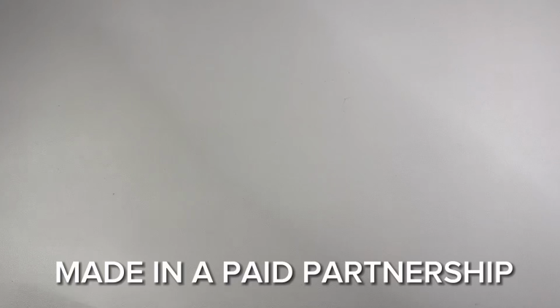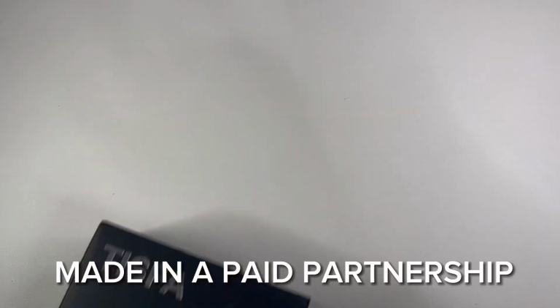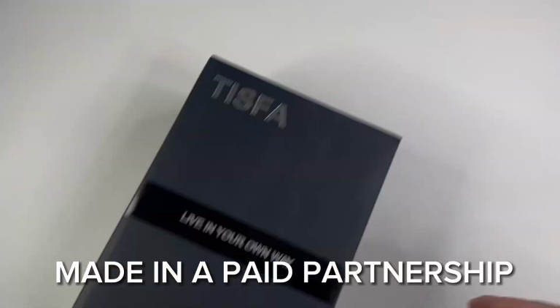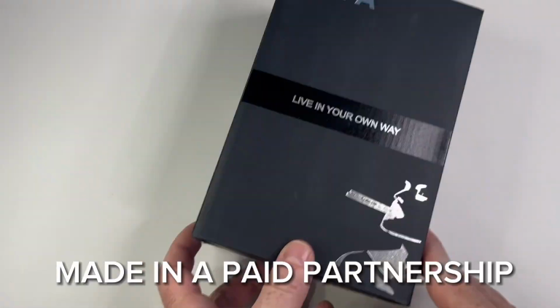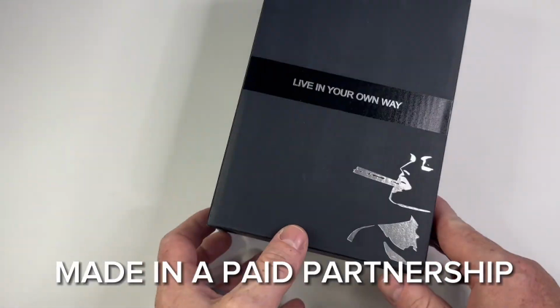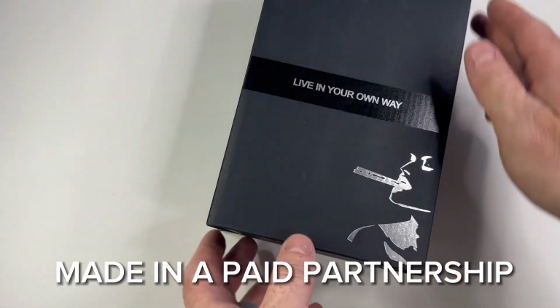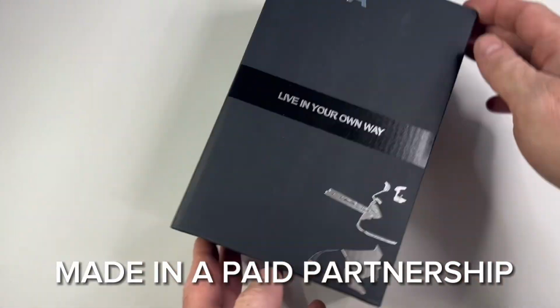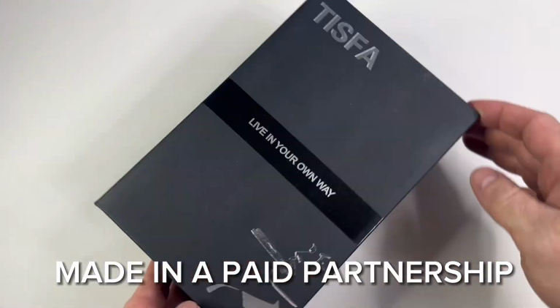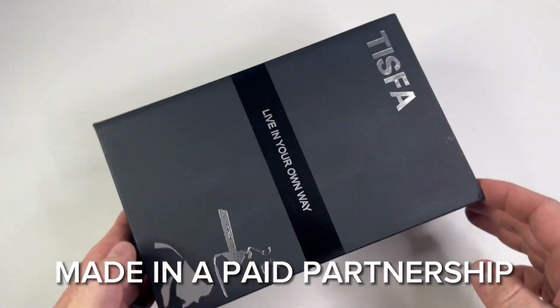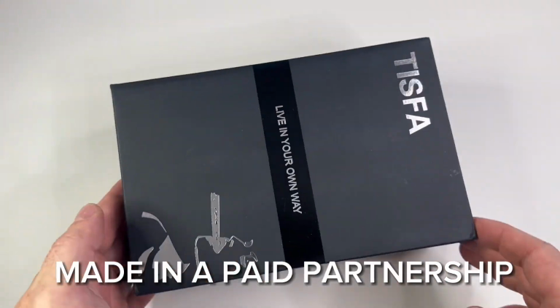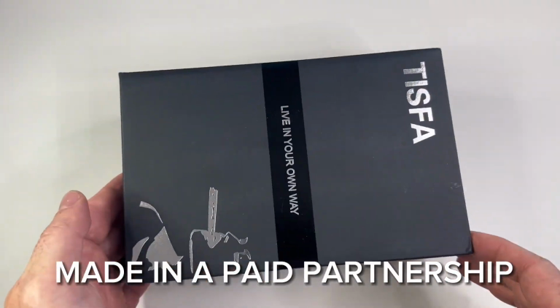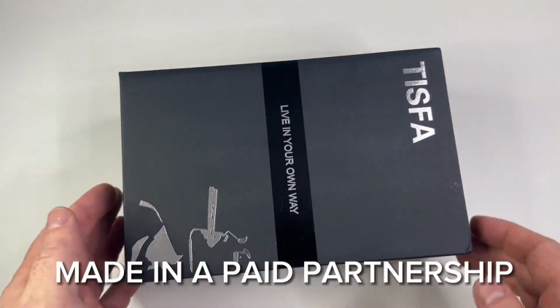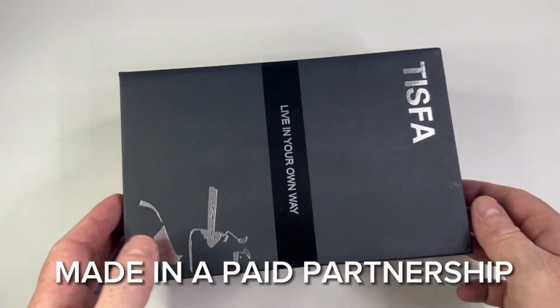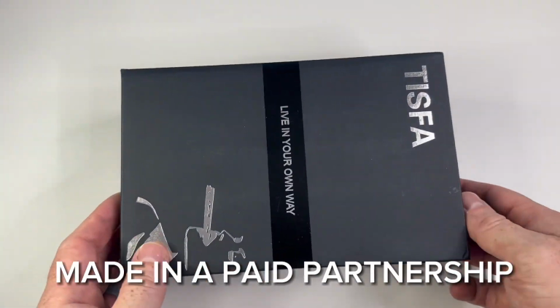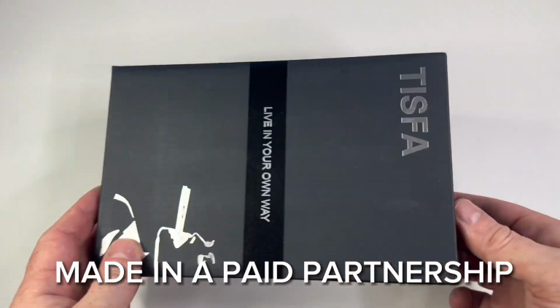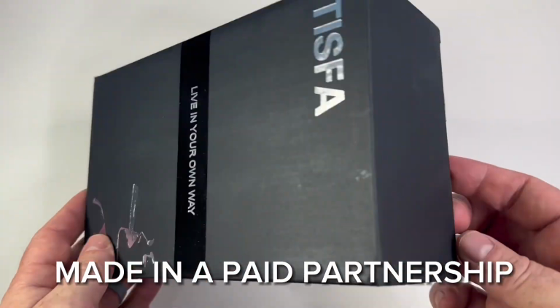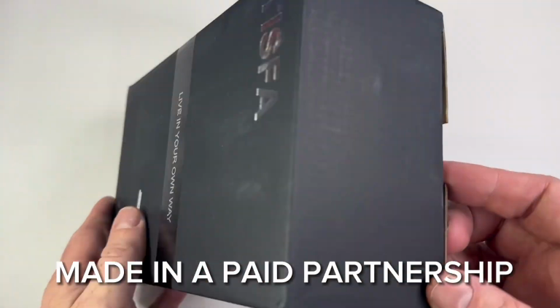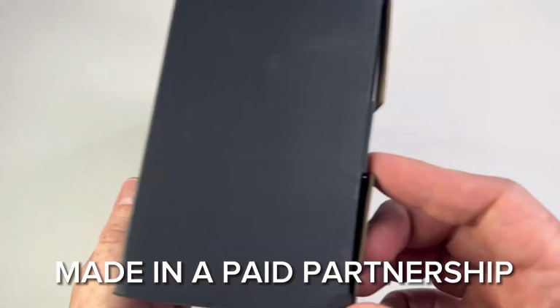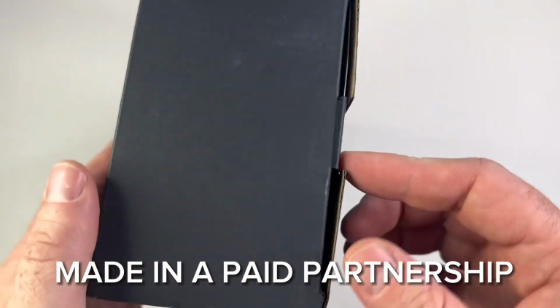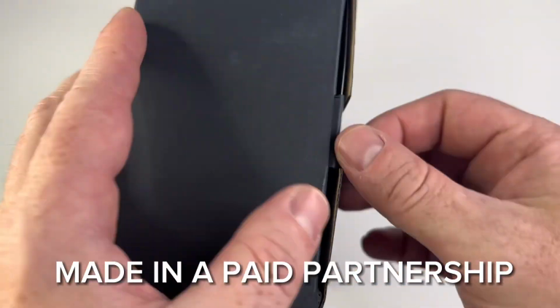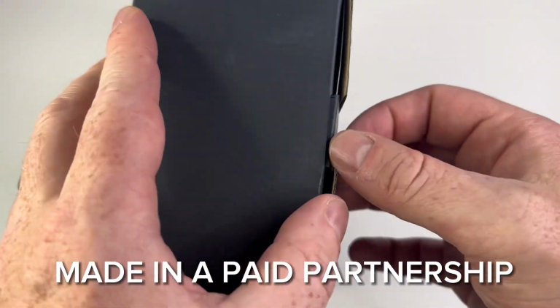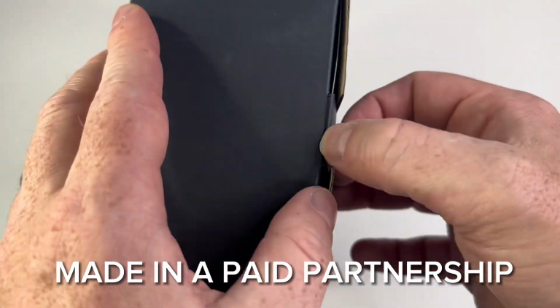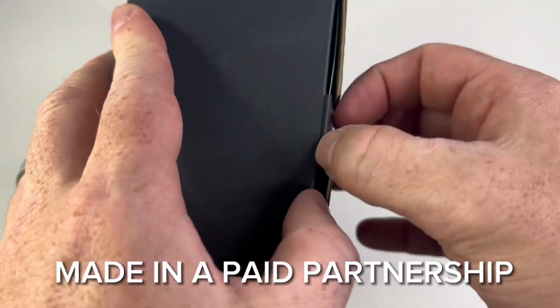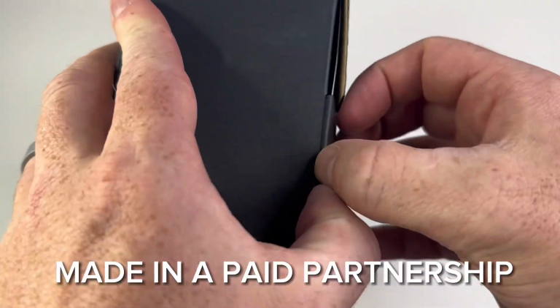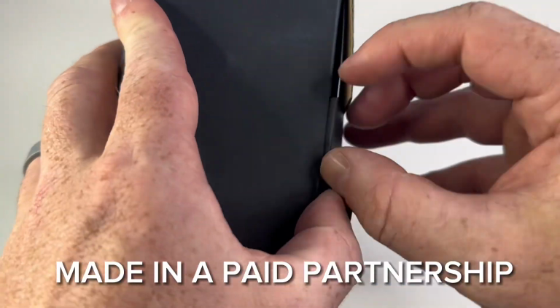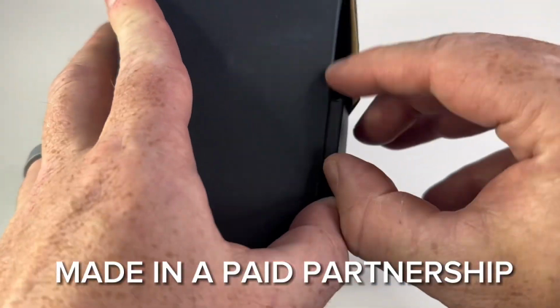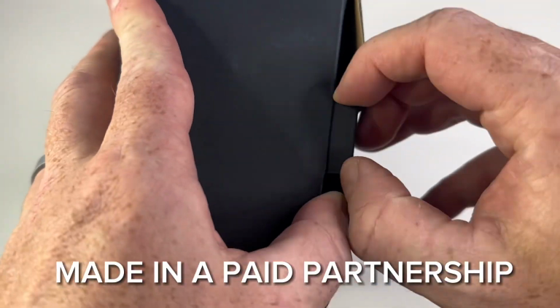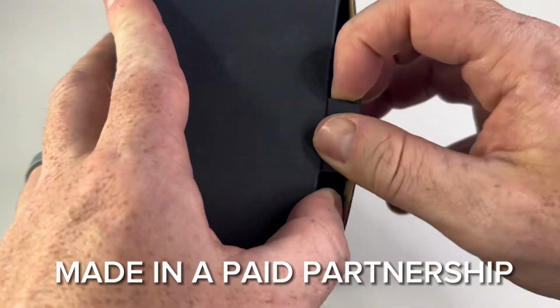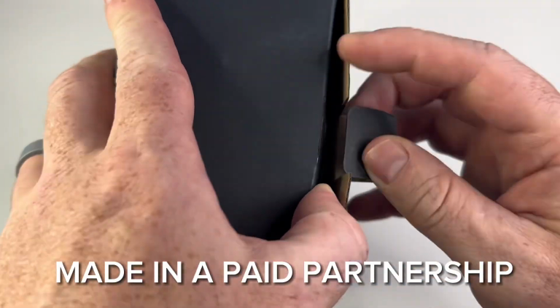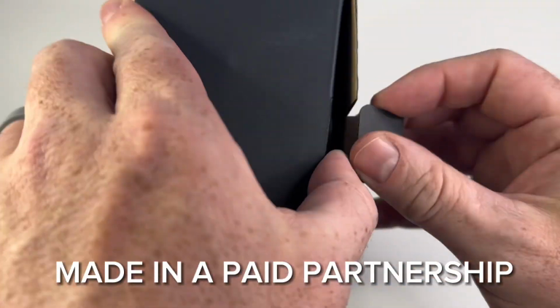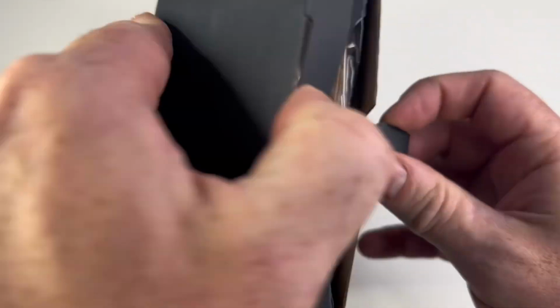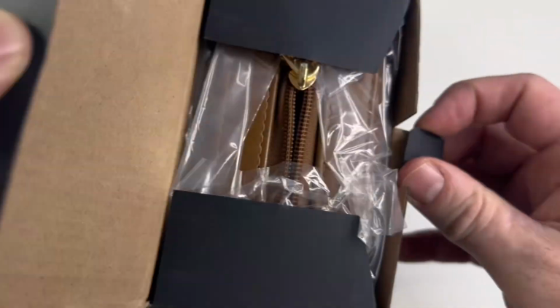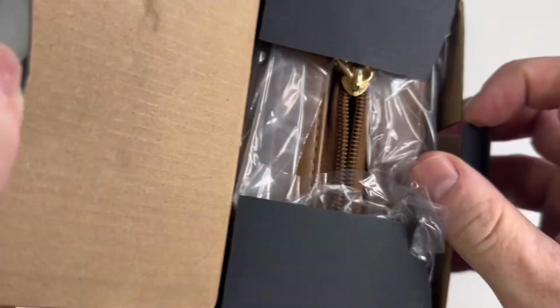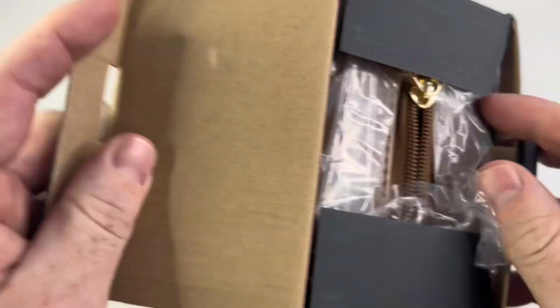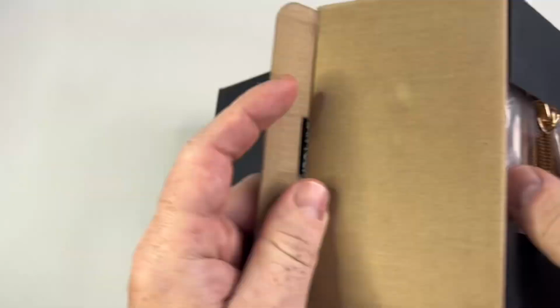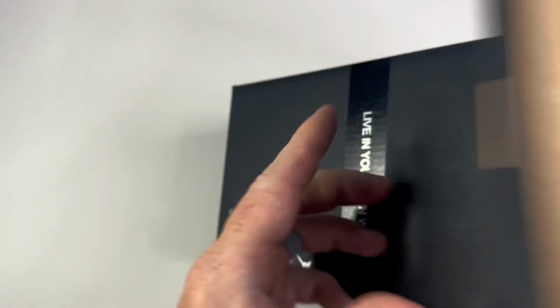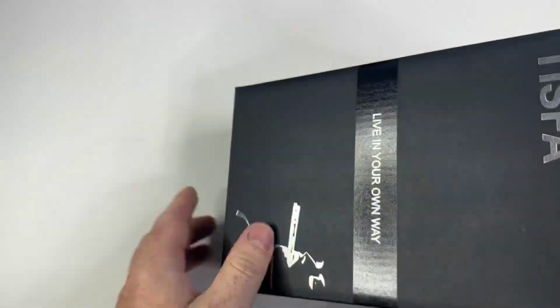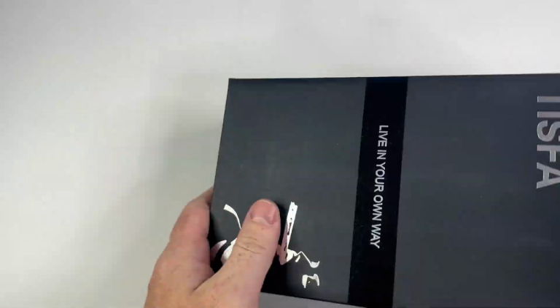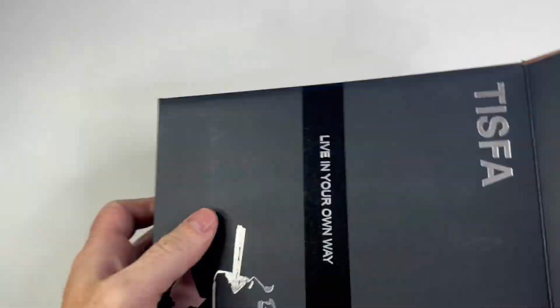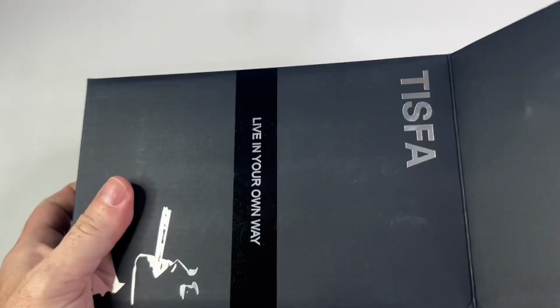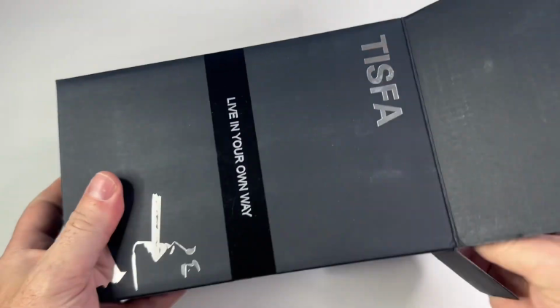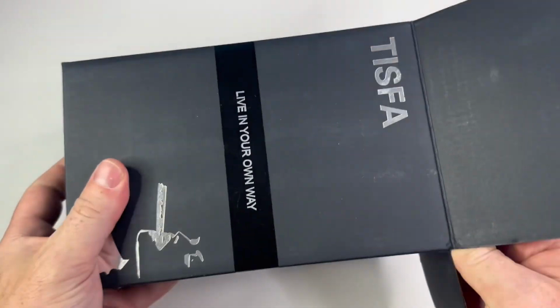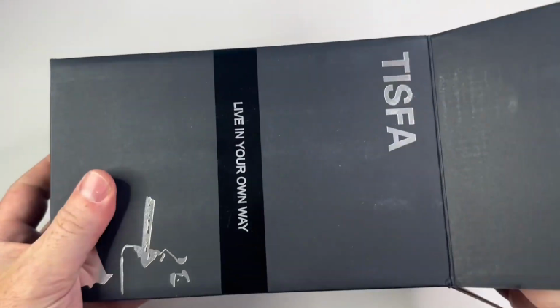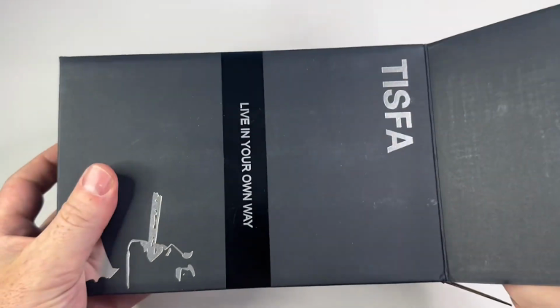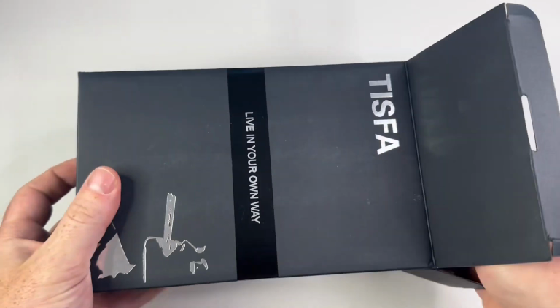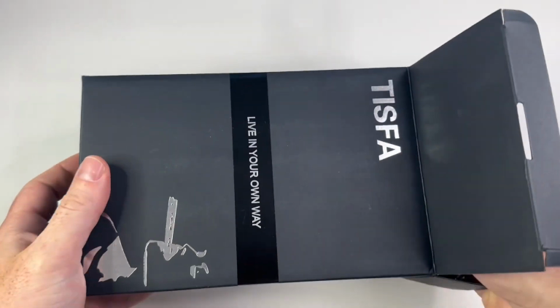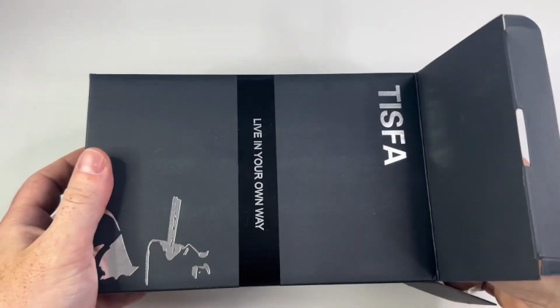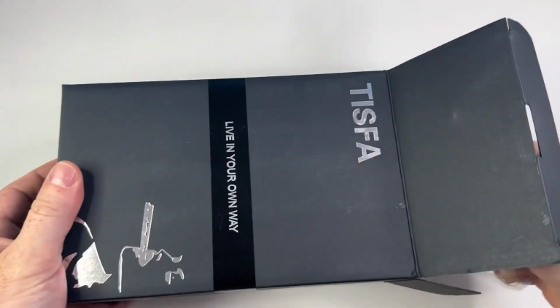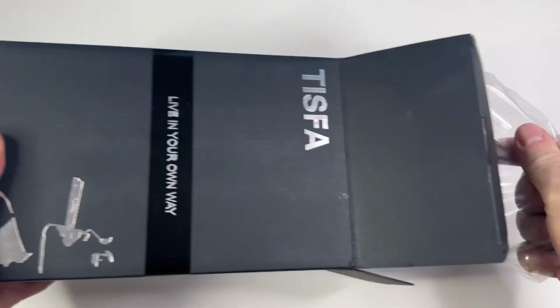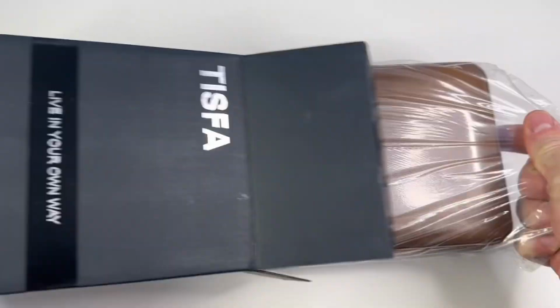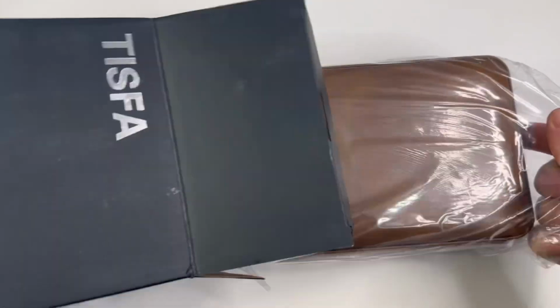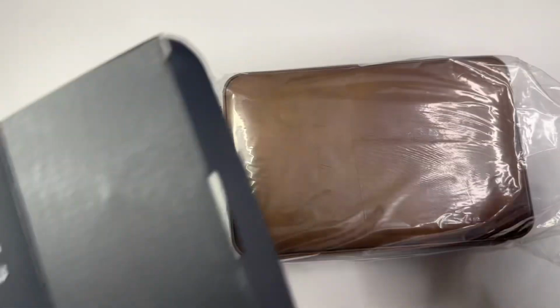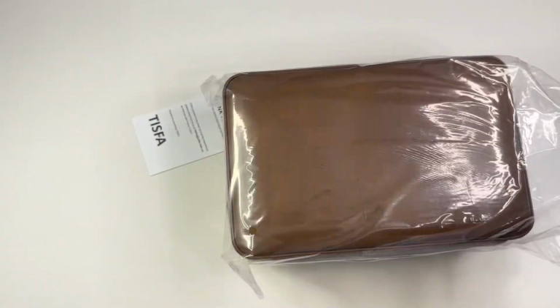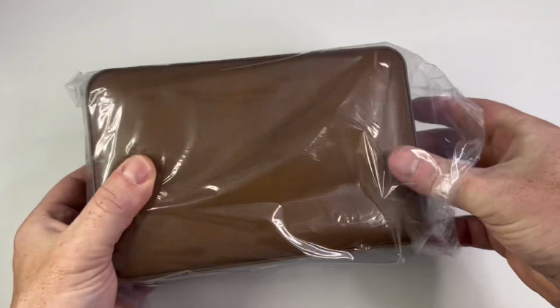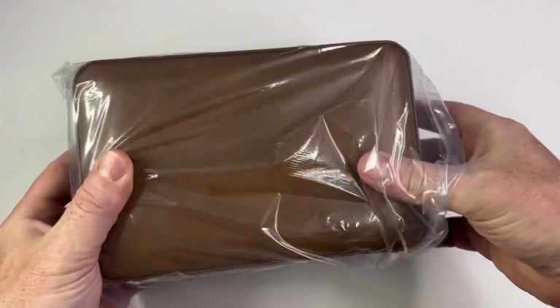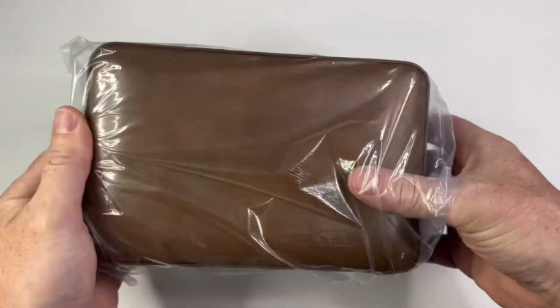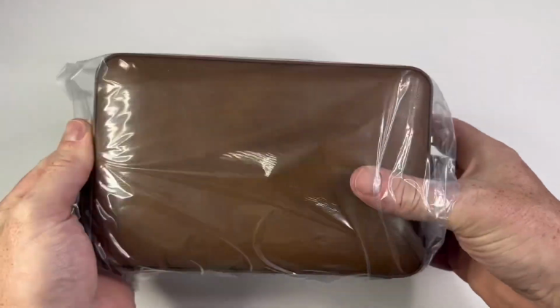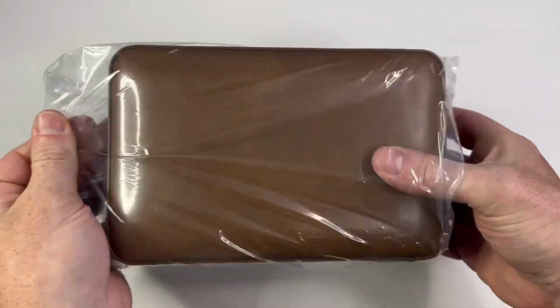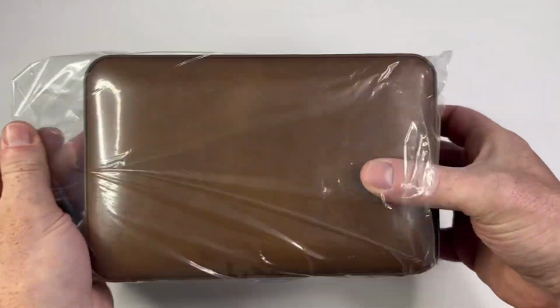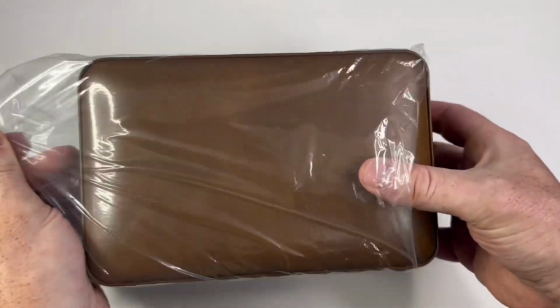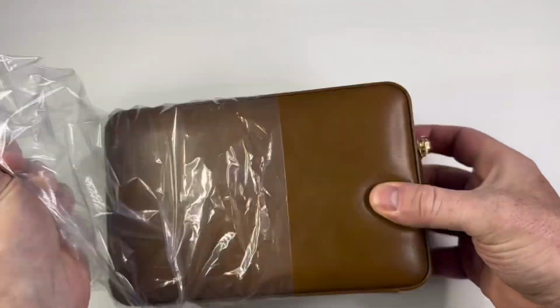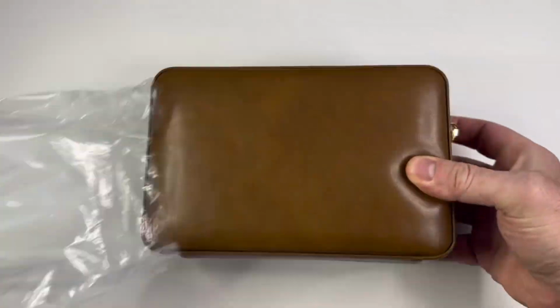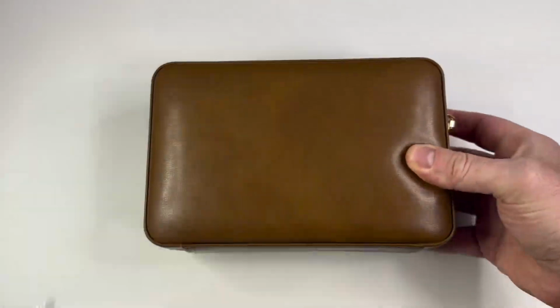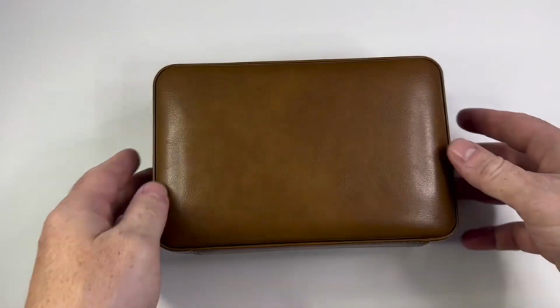This is a top-notch travel cigar humidor by TISFA. This all-in-one package has truly captured my heart.